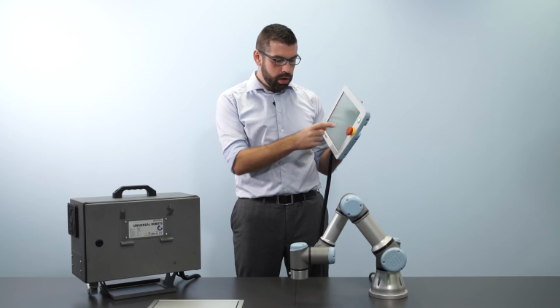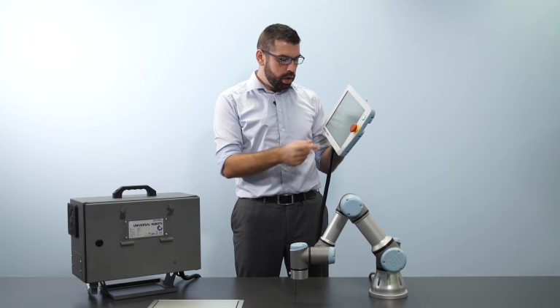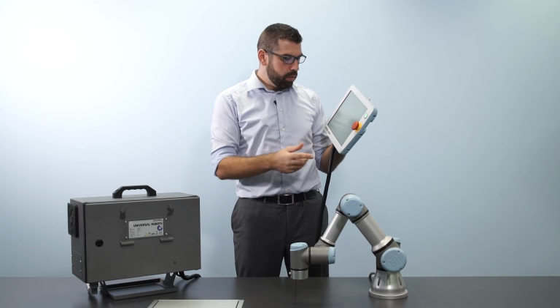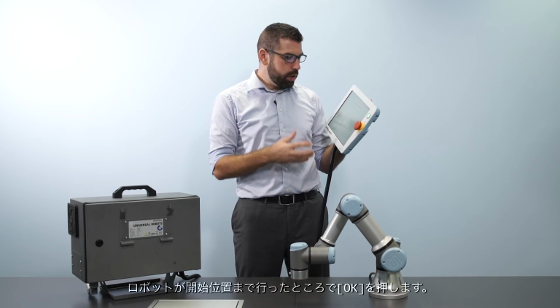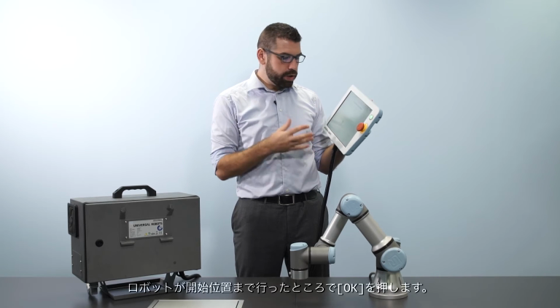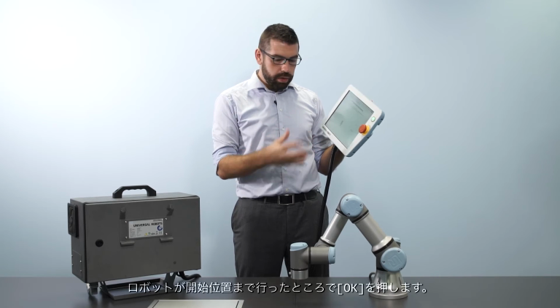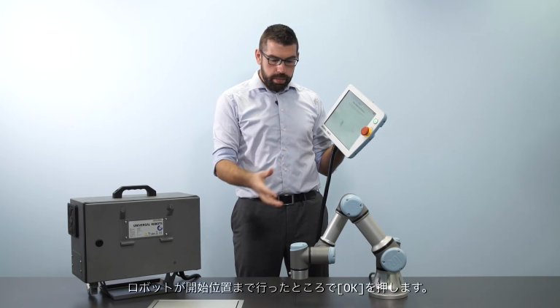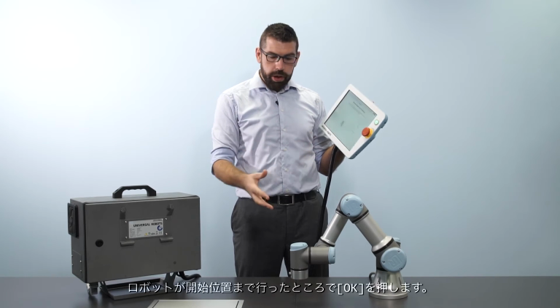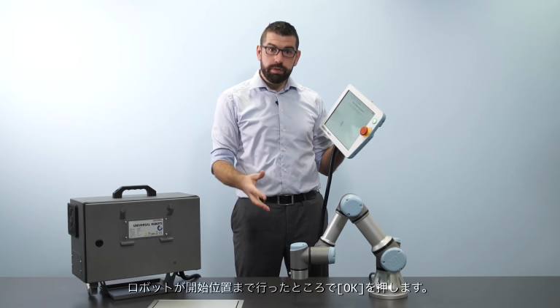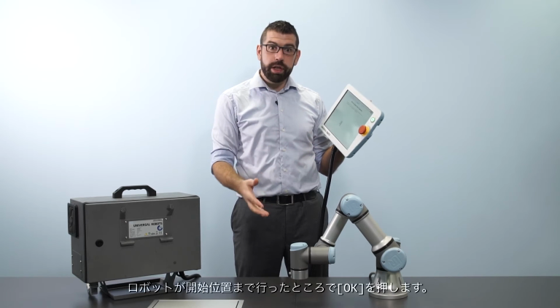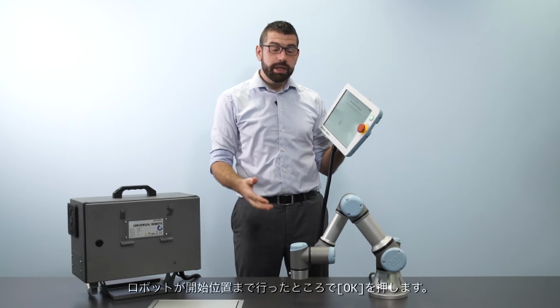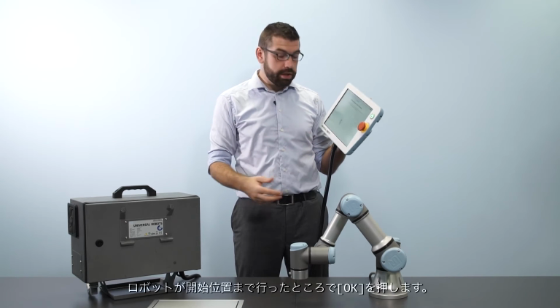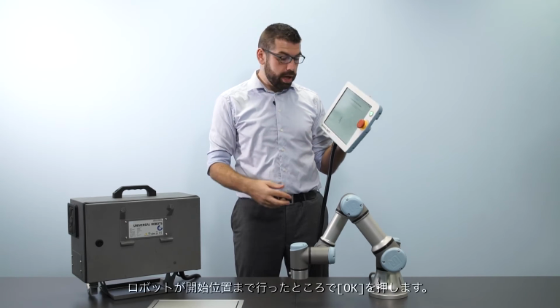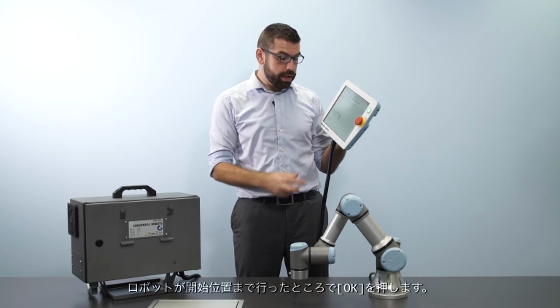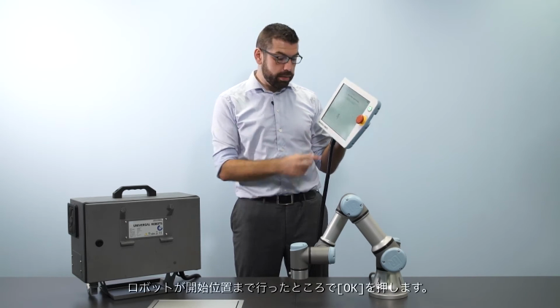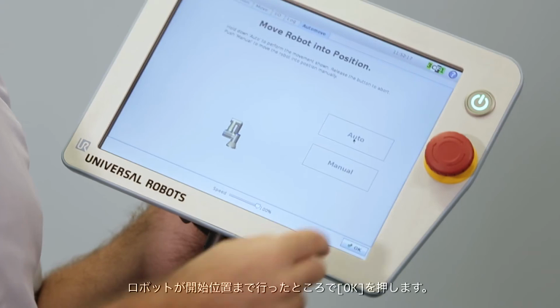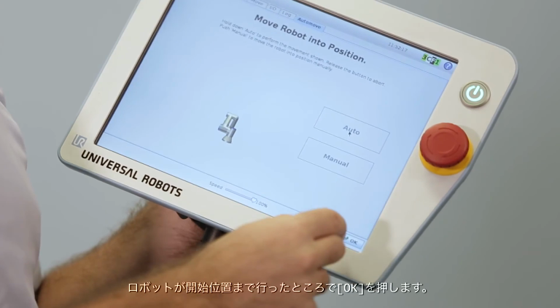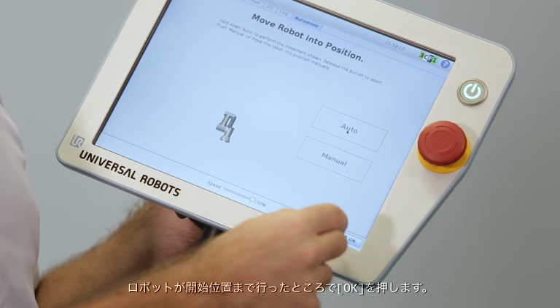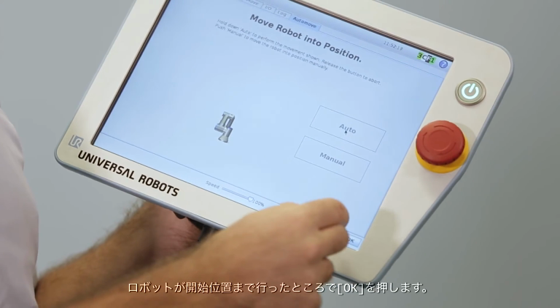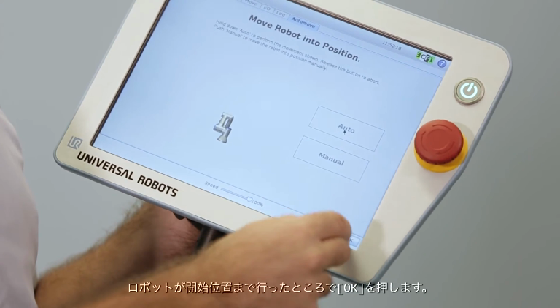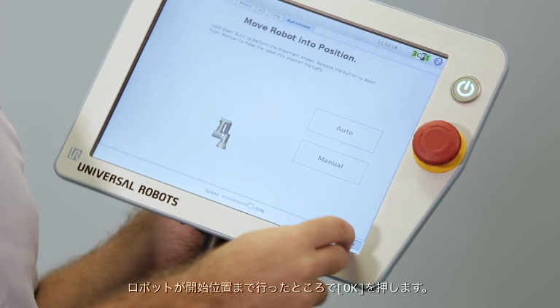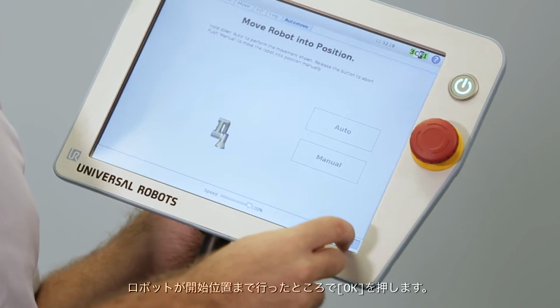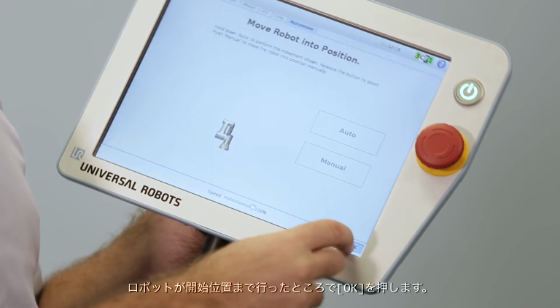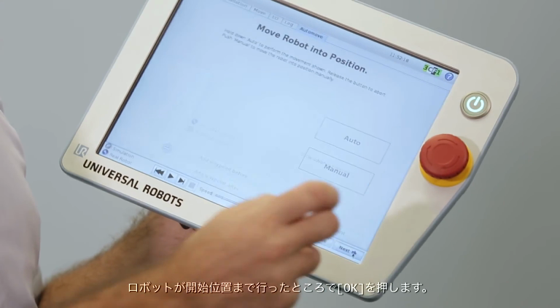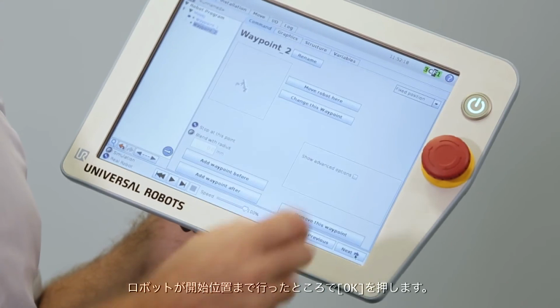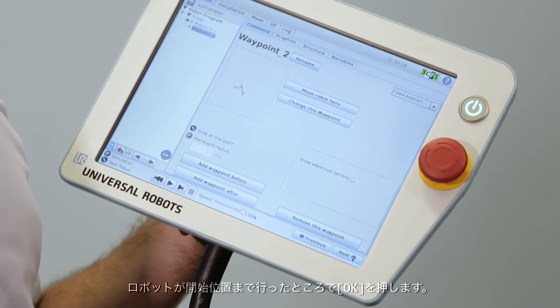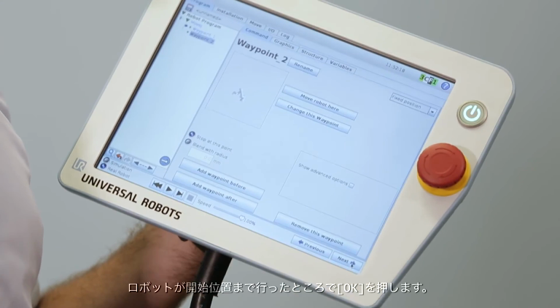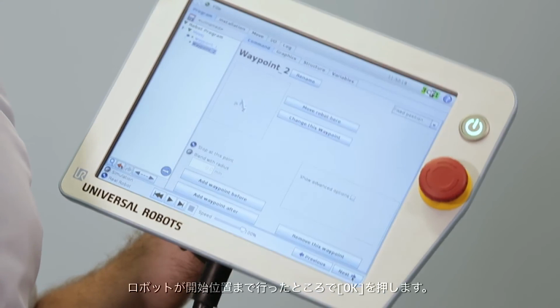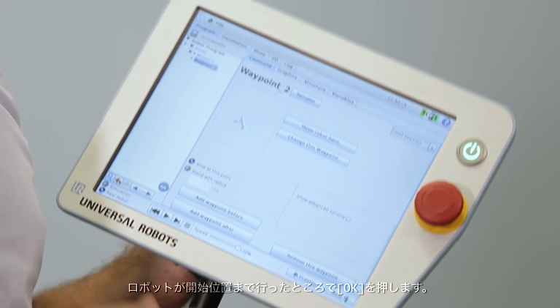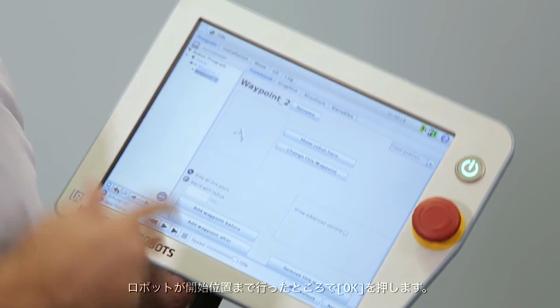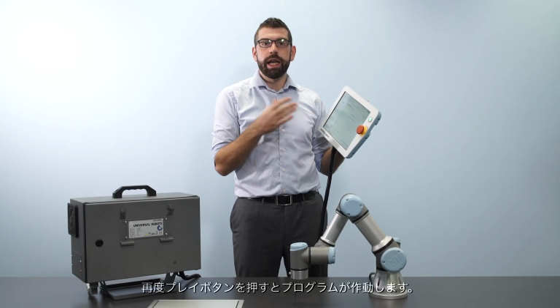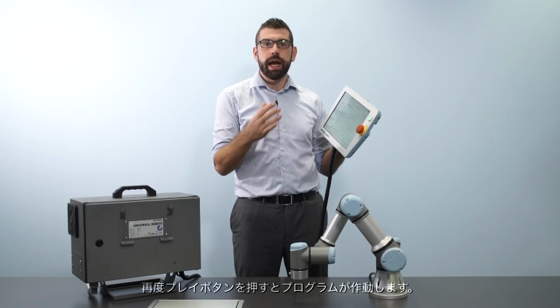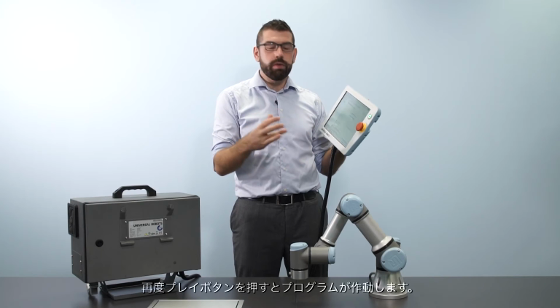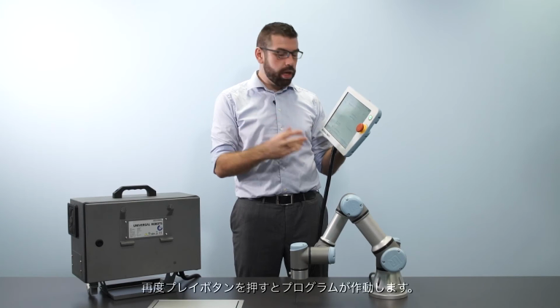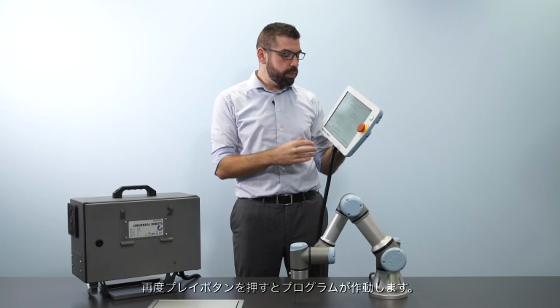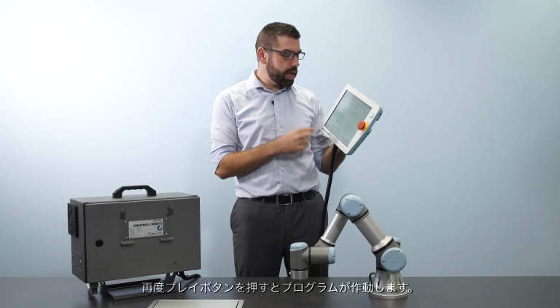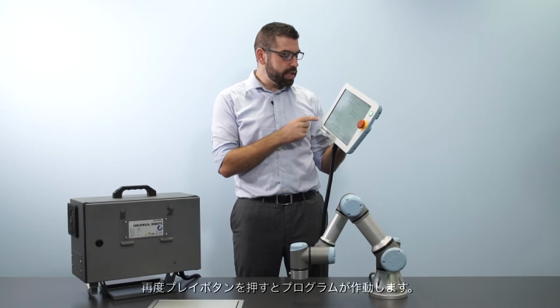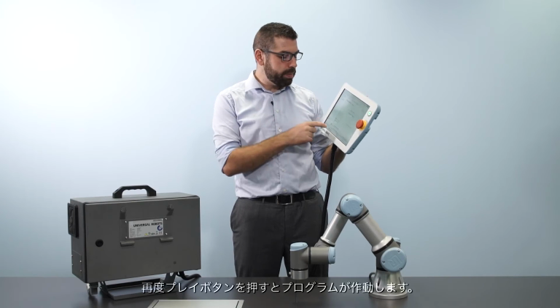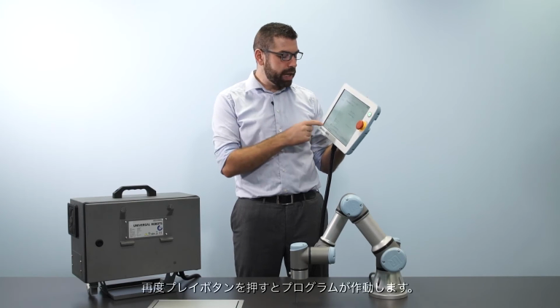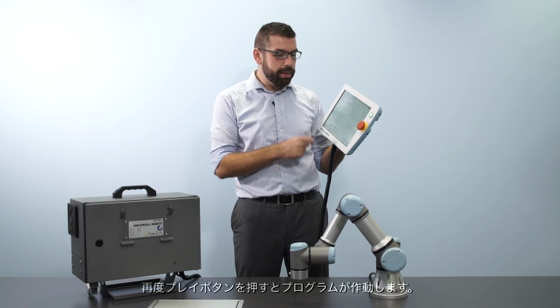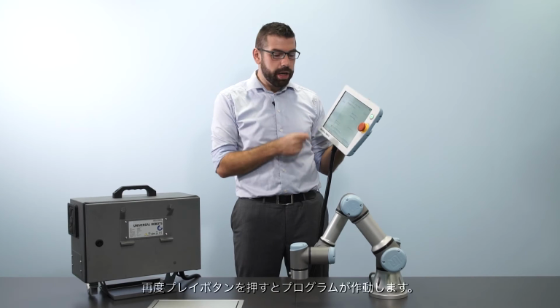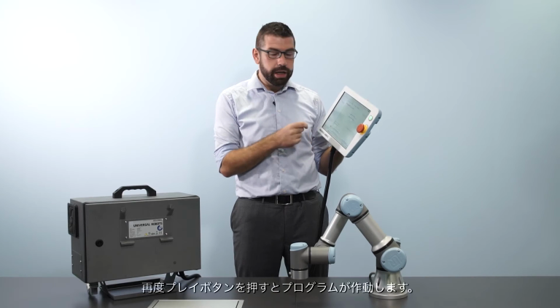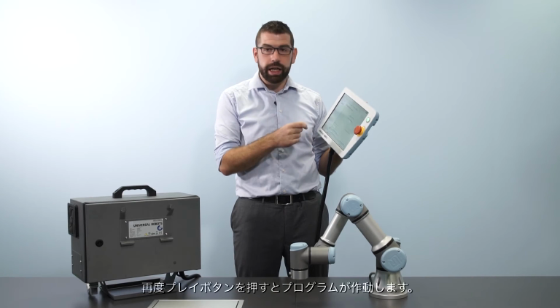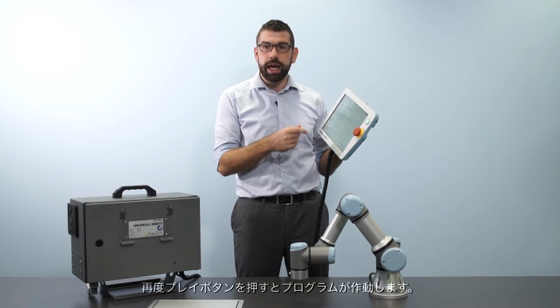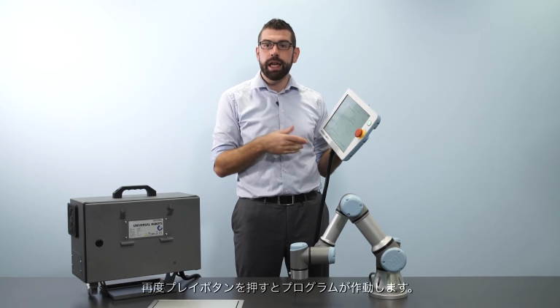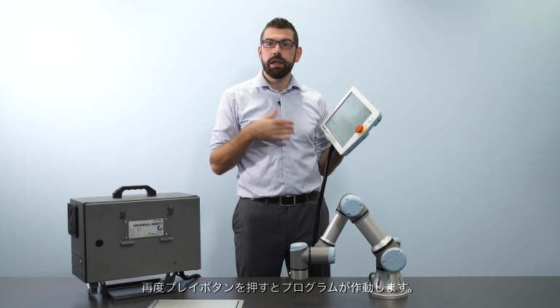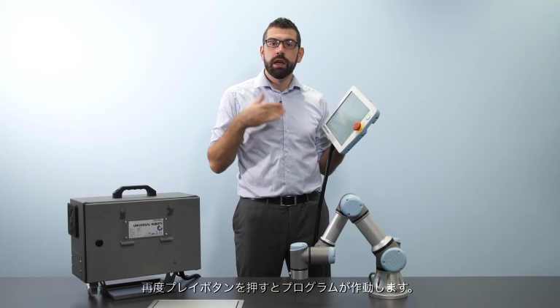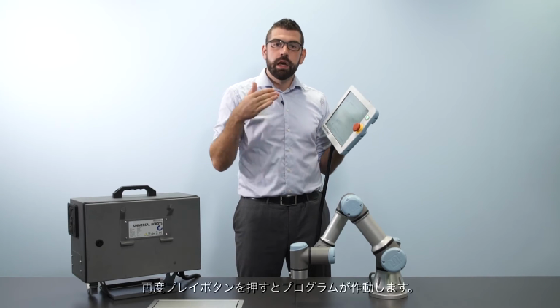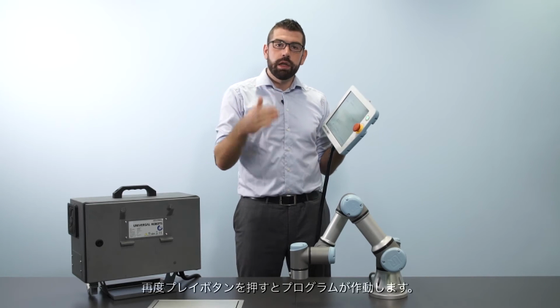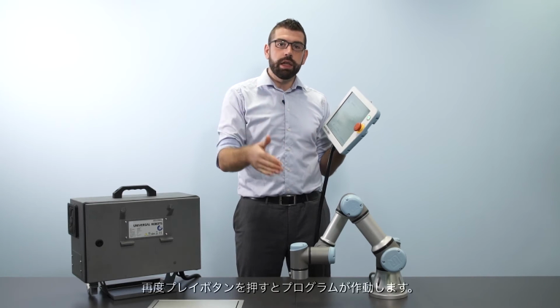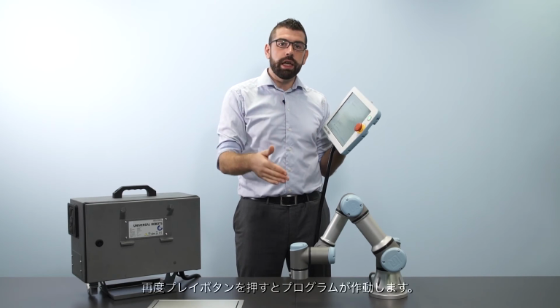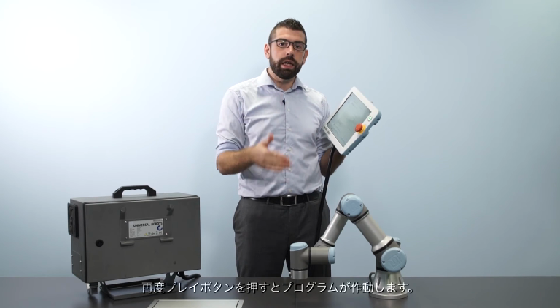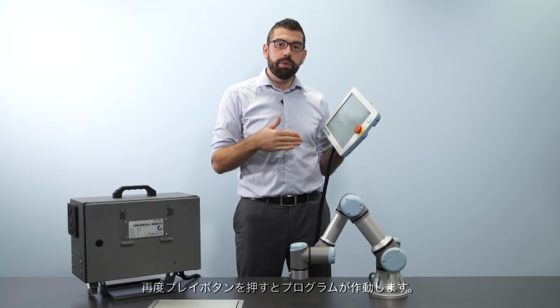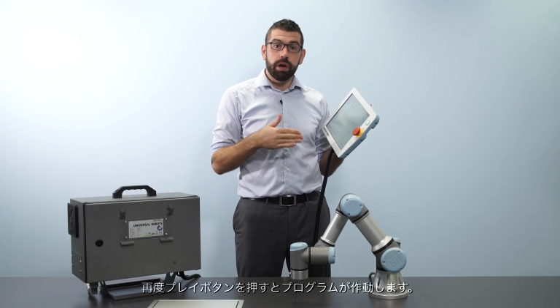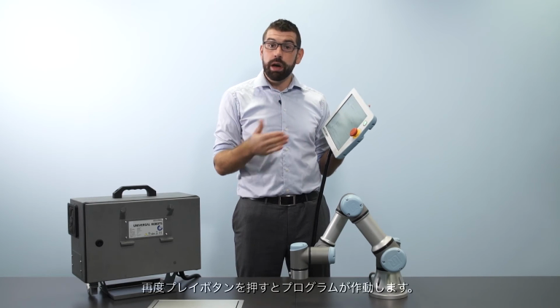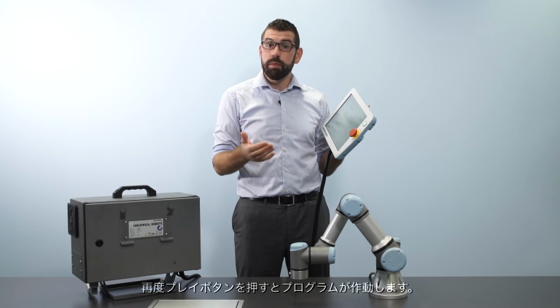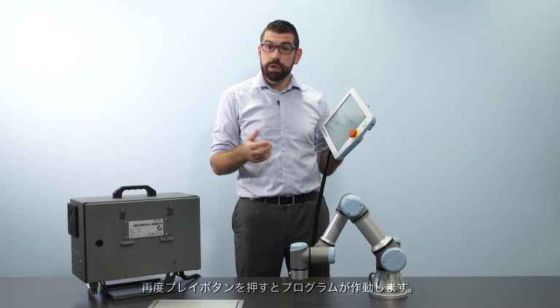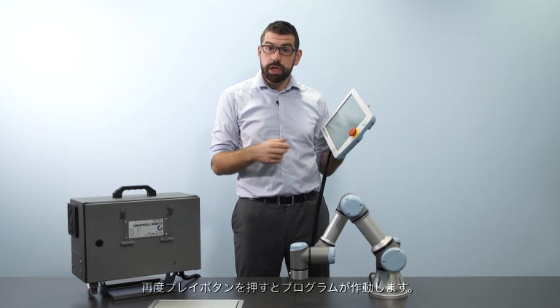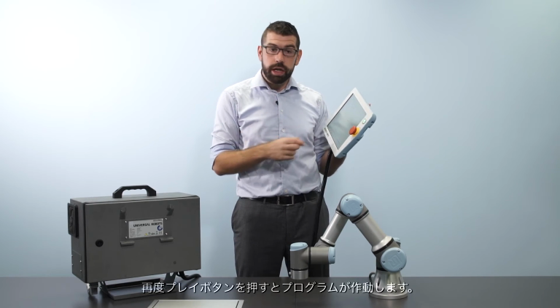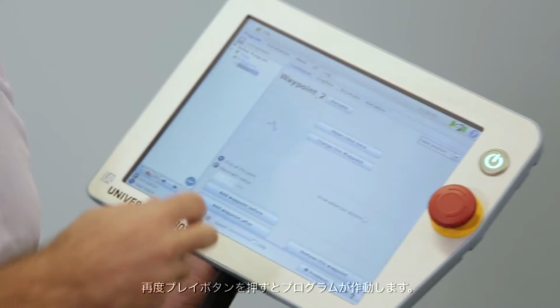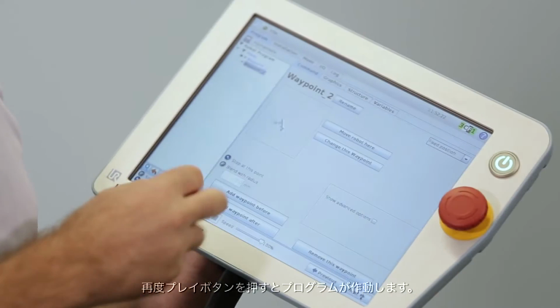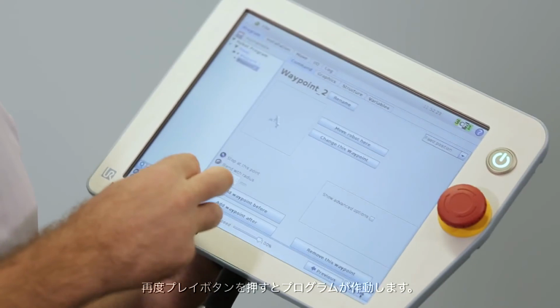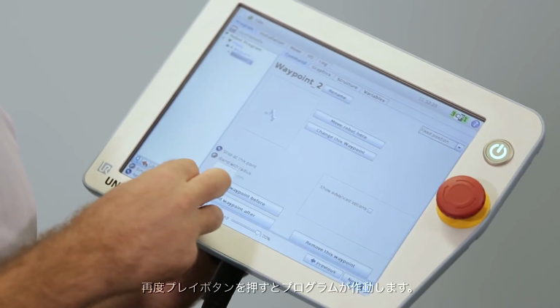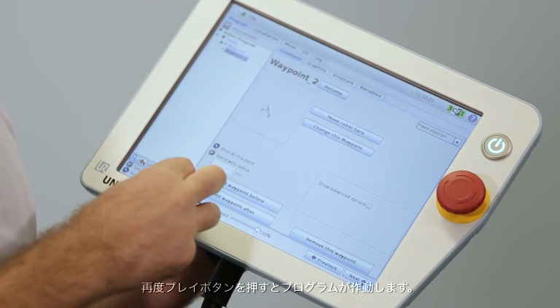Once the robot has reached the starting position I can press OK, and now when I press the play button again the program will start to execute.